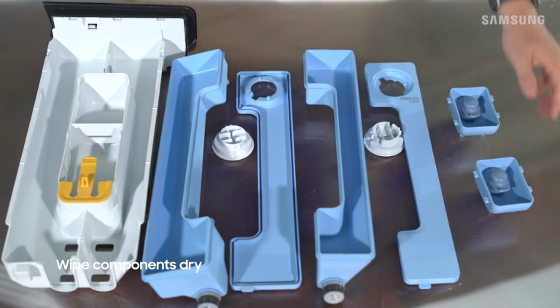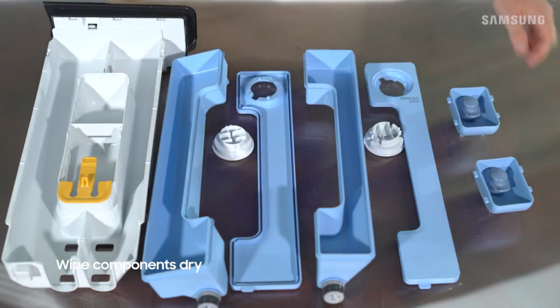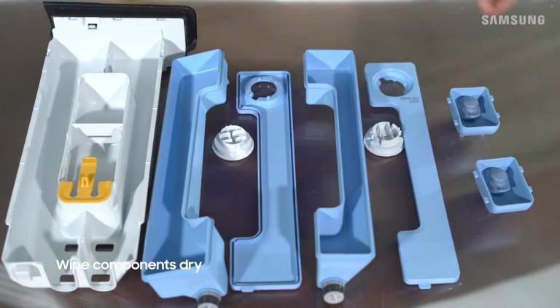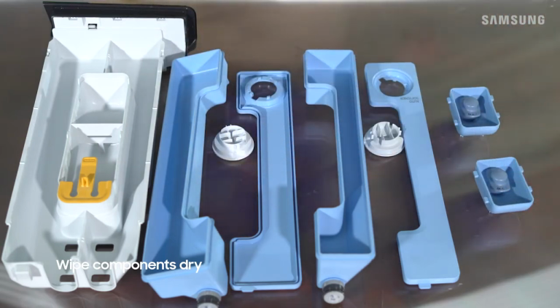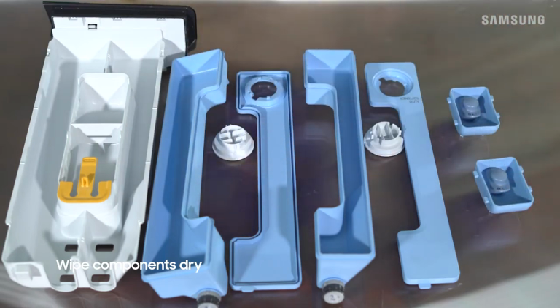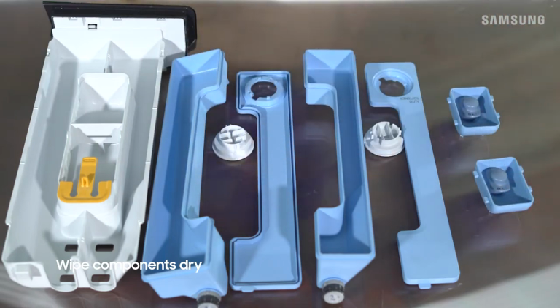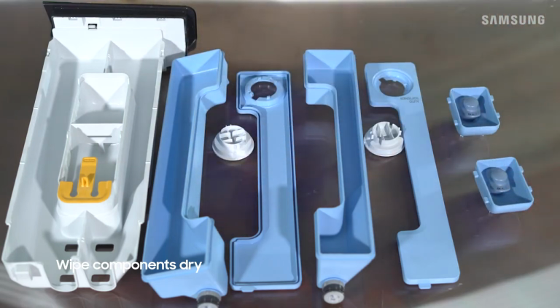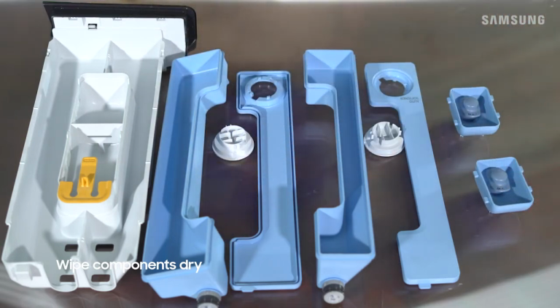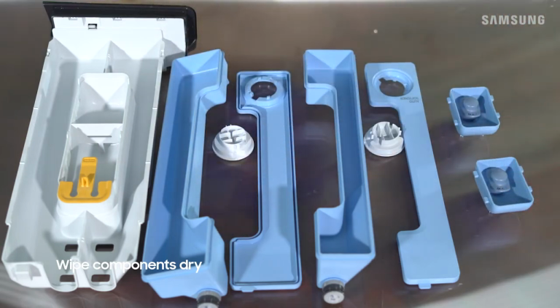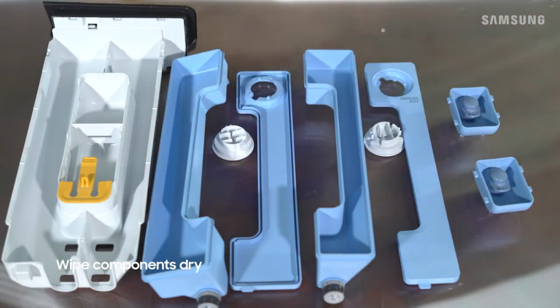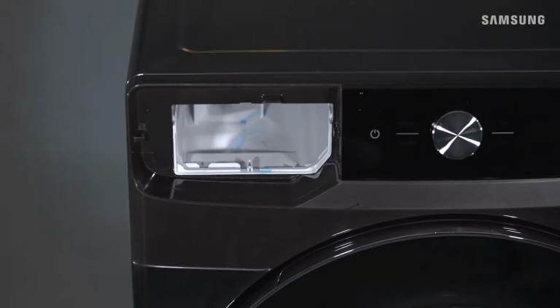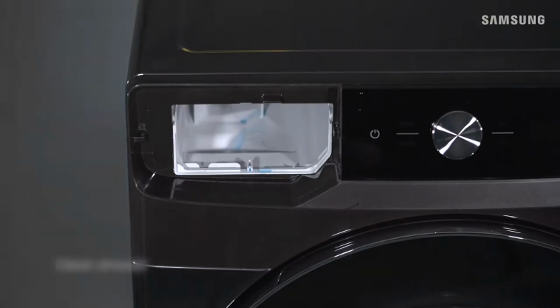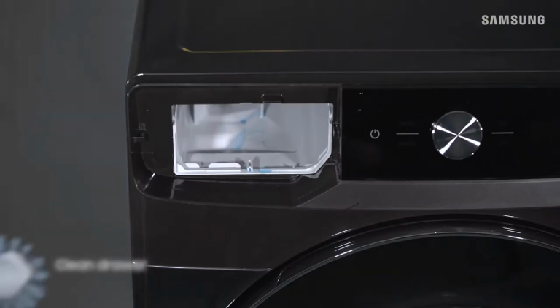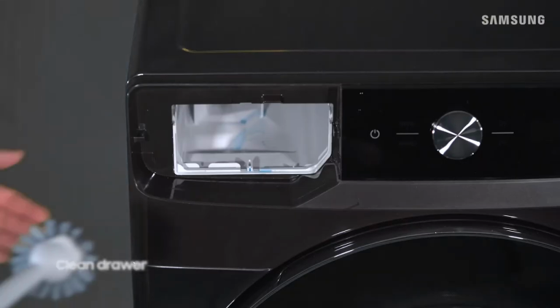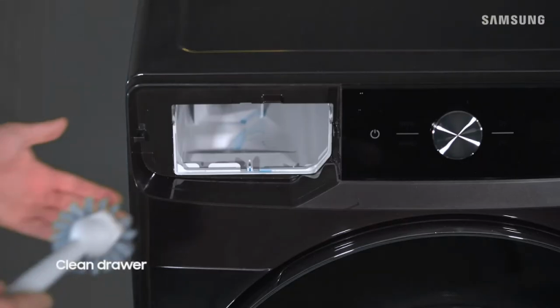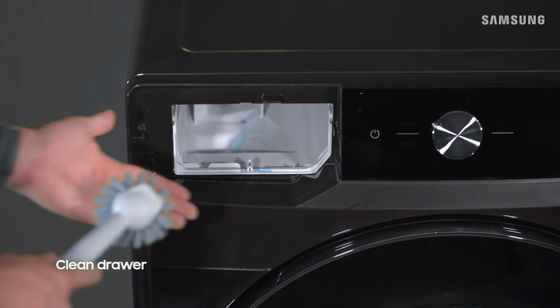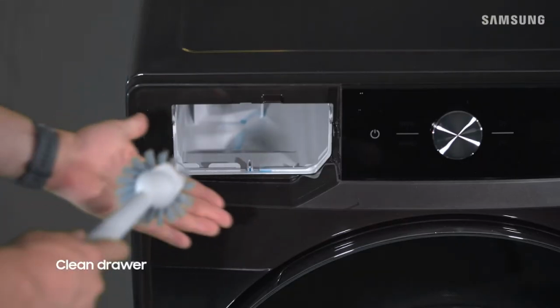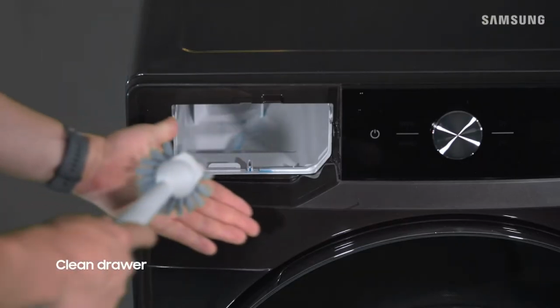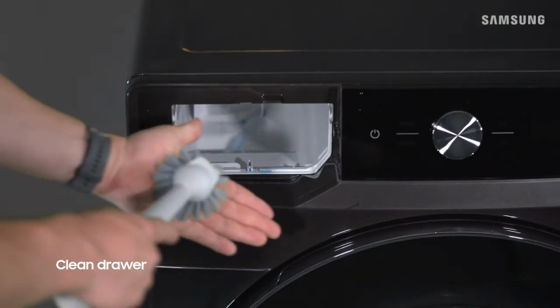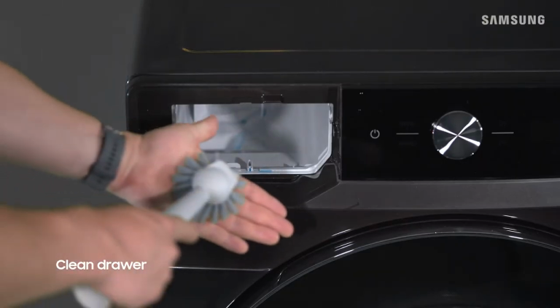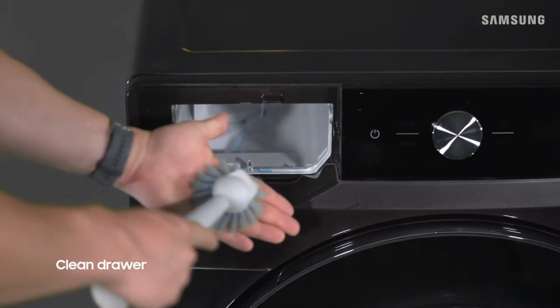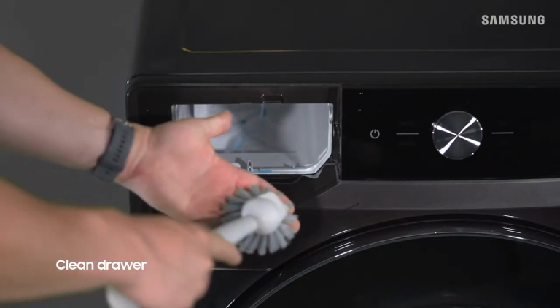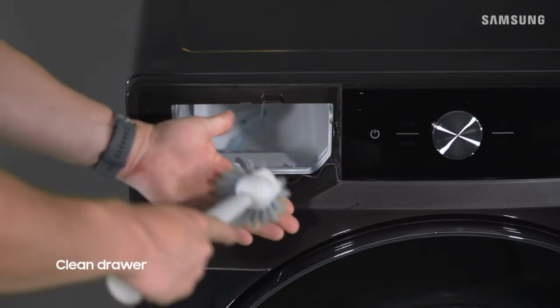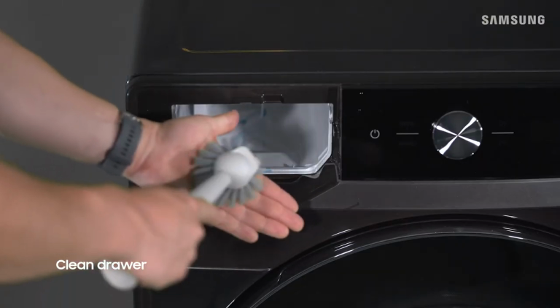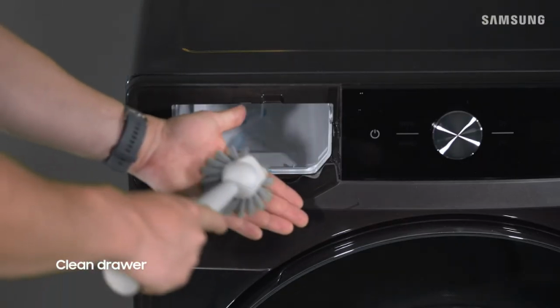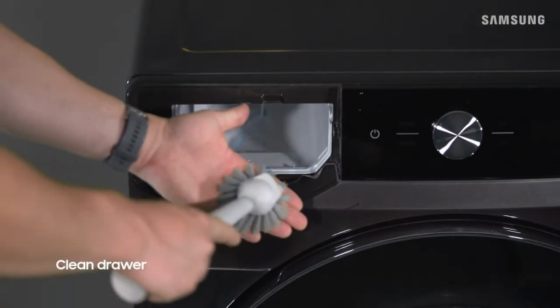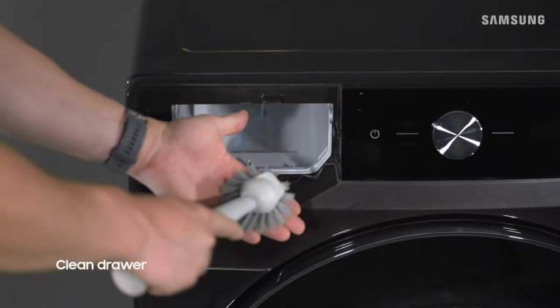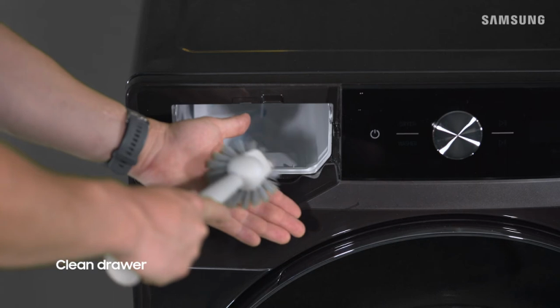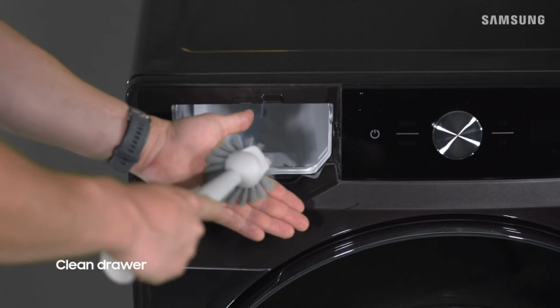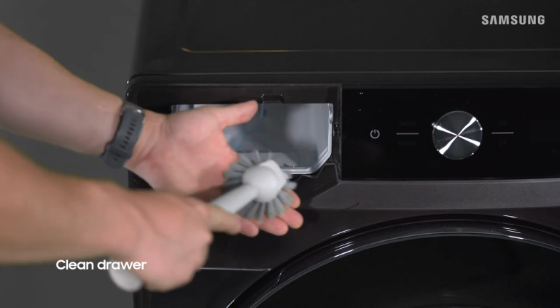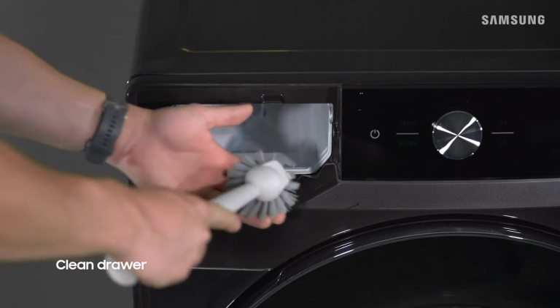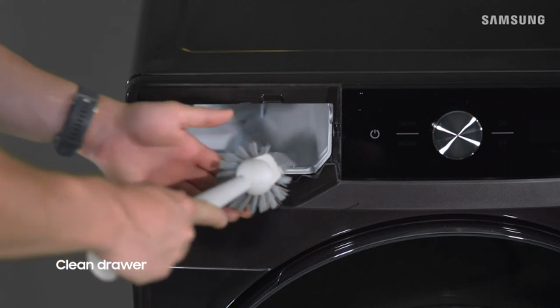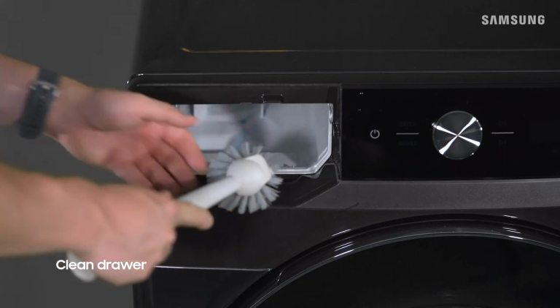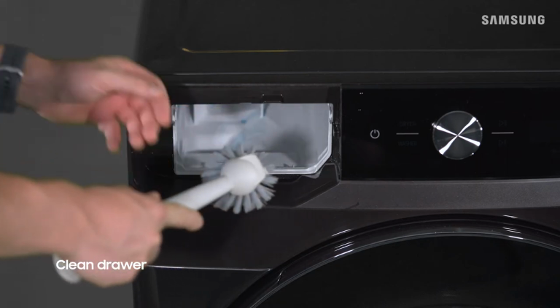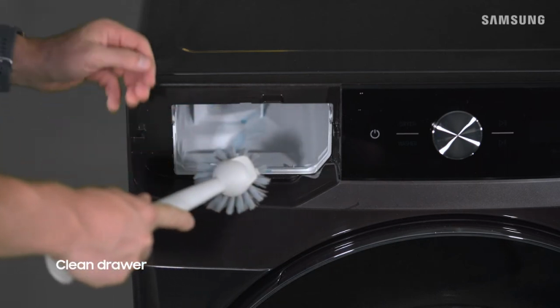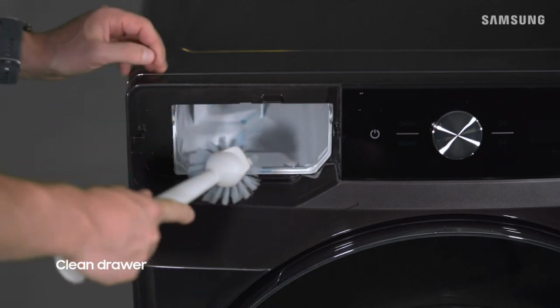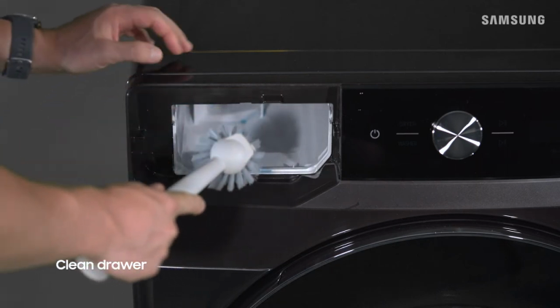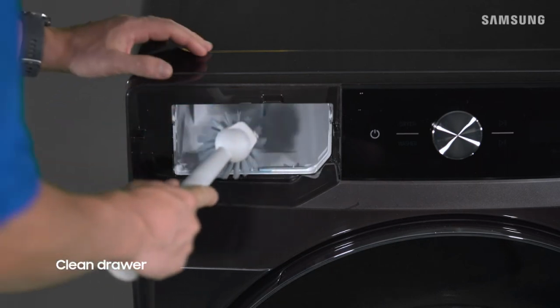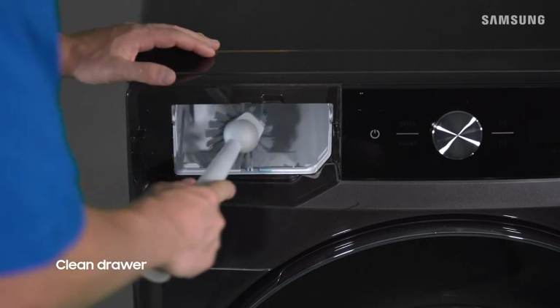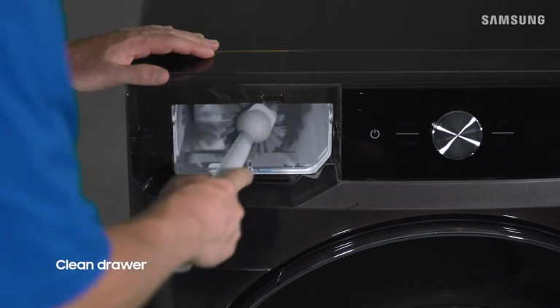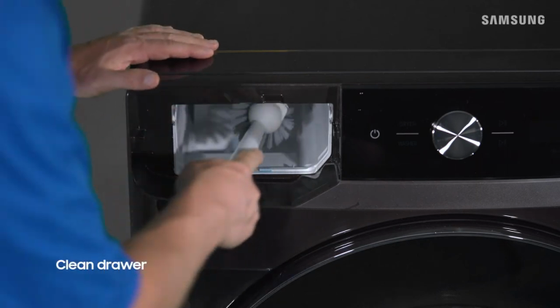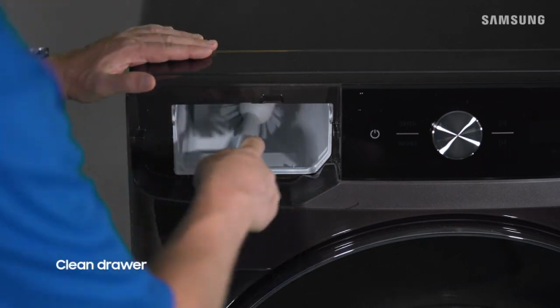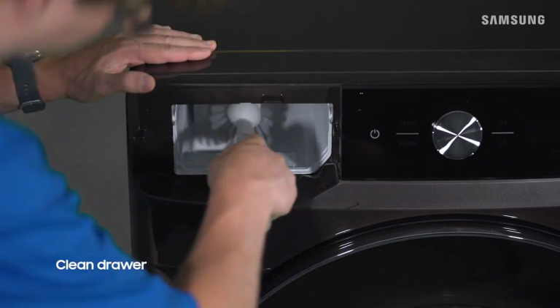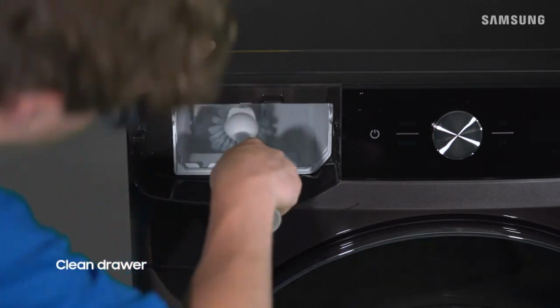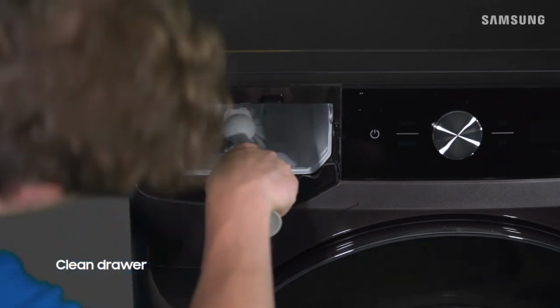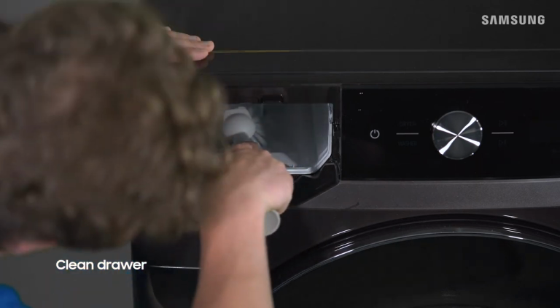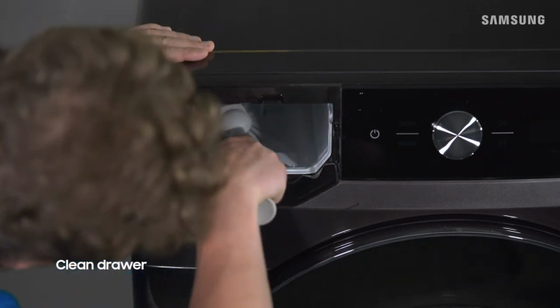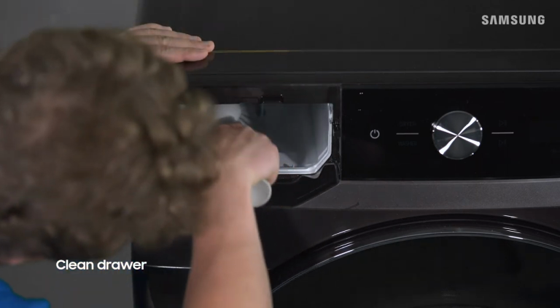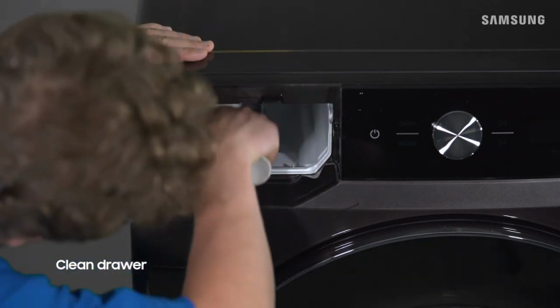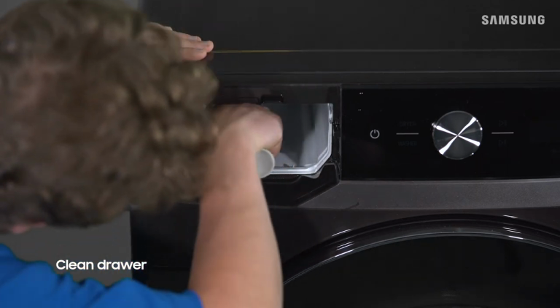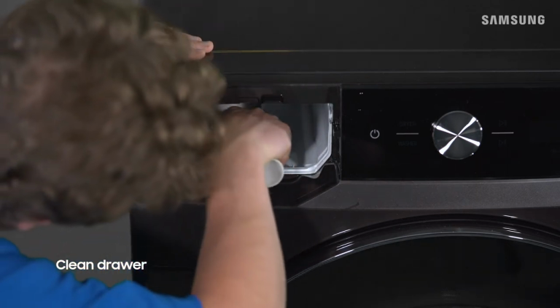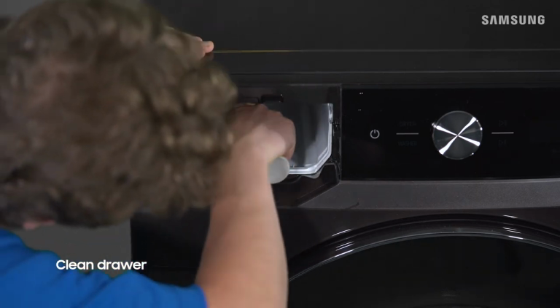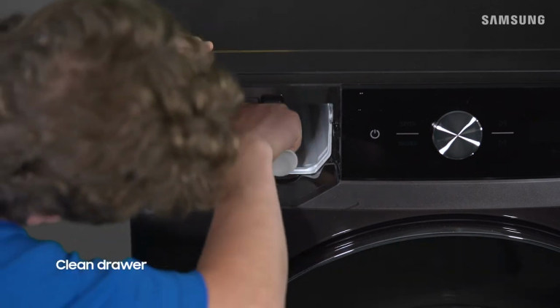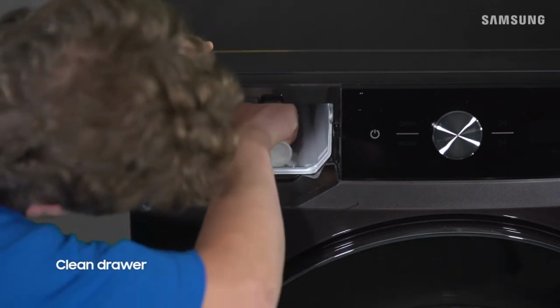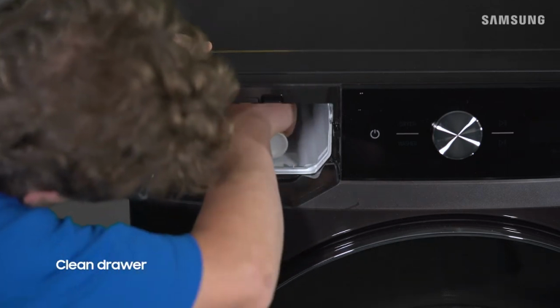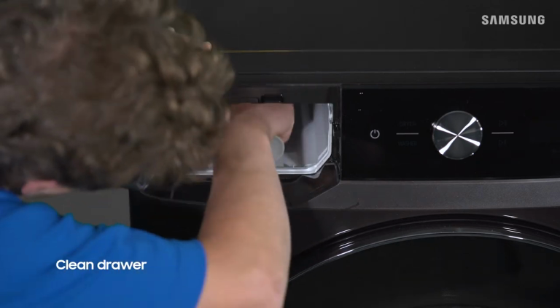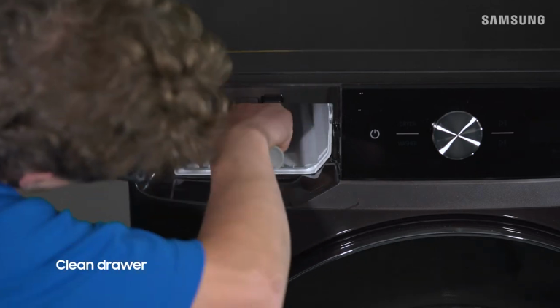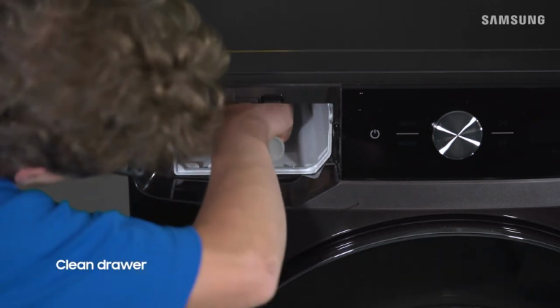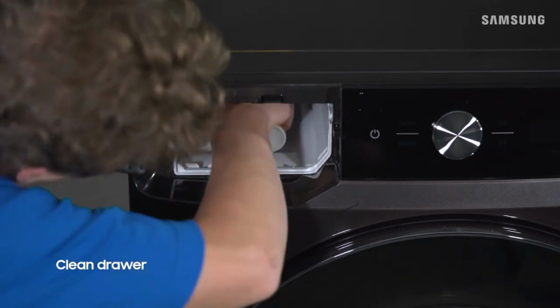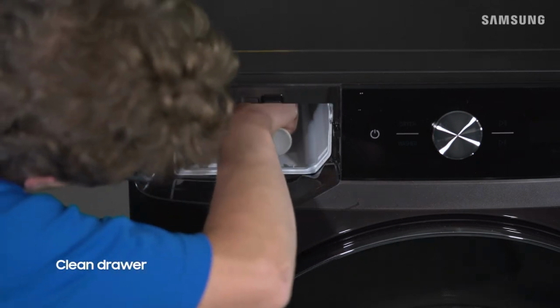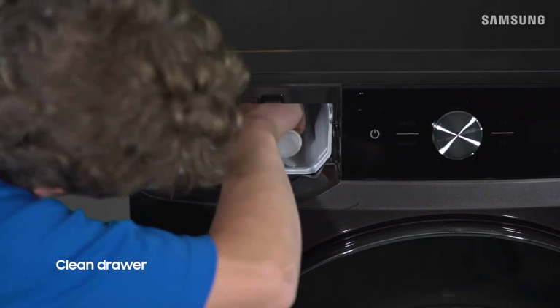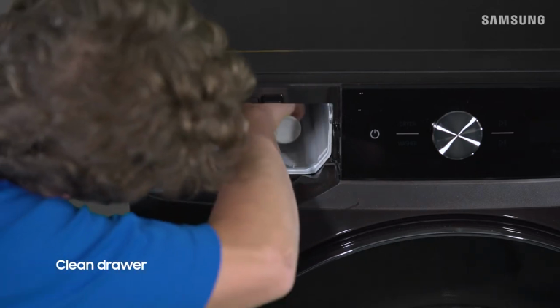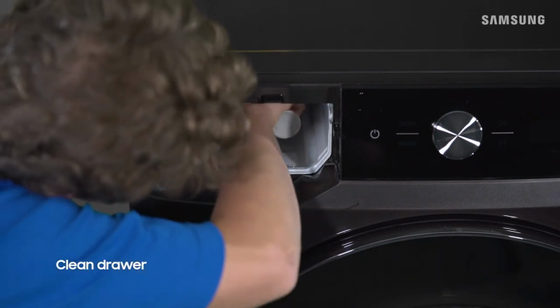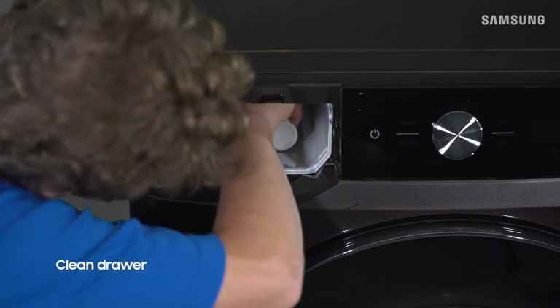Now clean the drawer opening. Use a soft brush to remove any detergent residue or hard water stains.